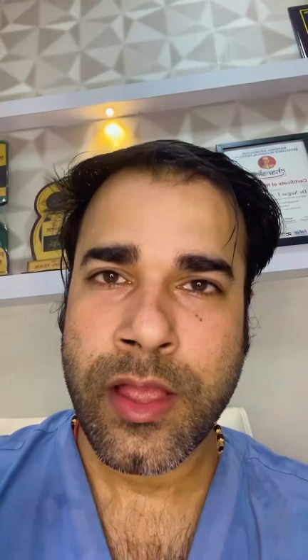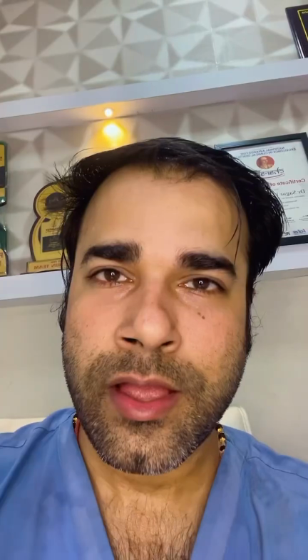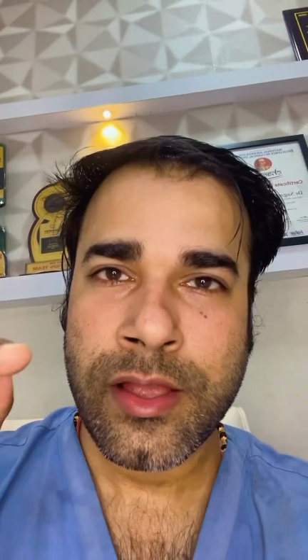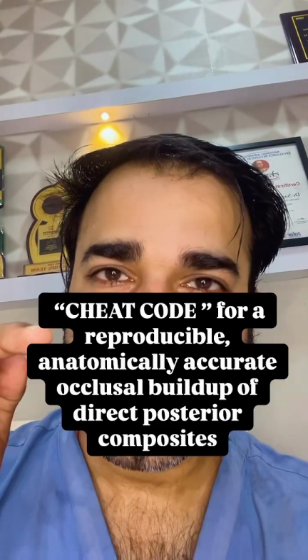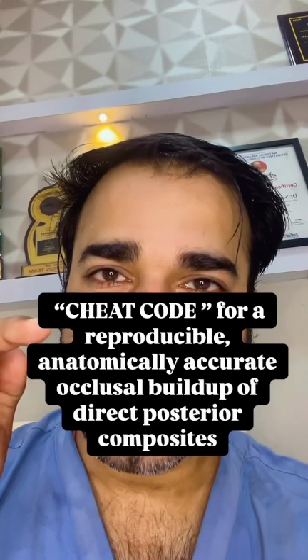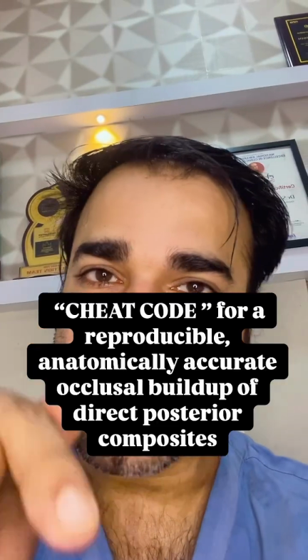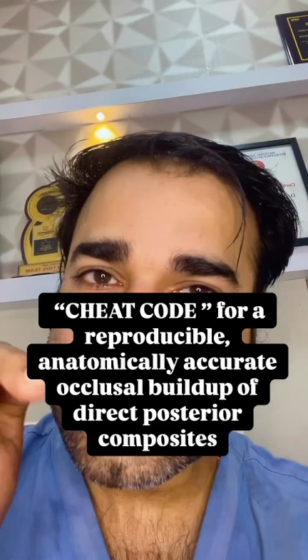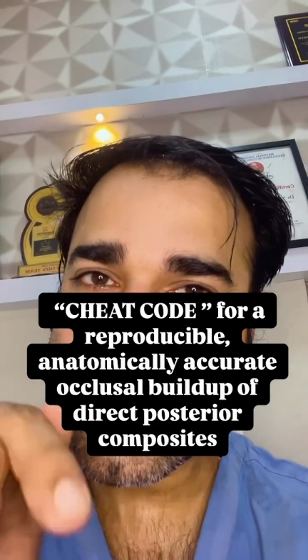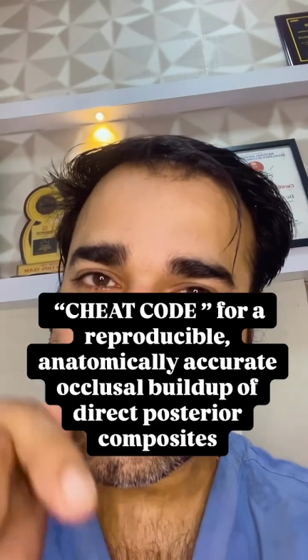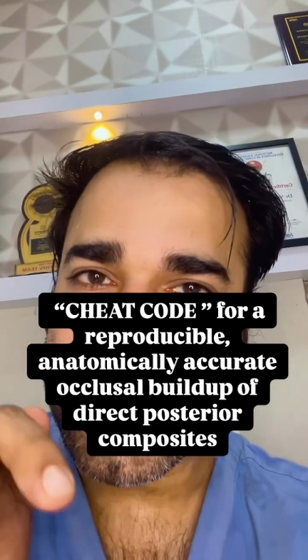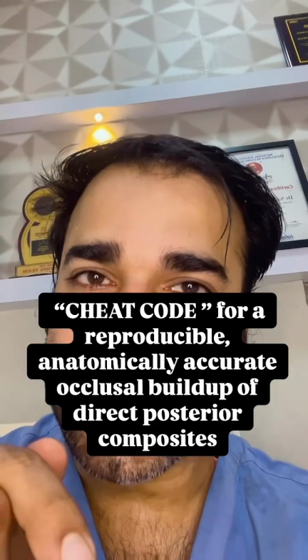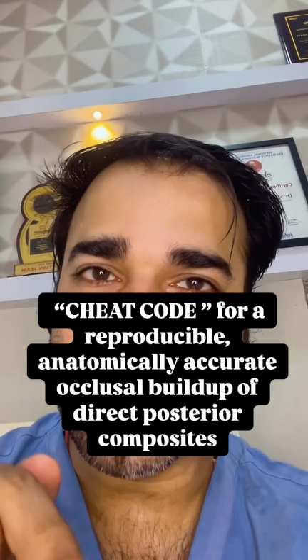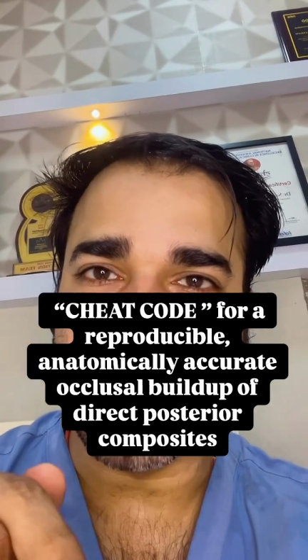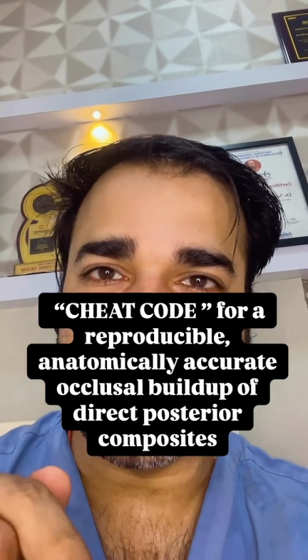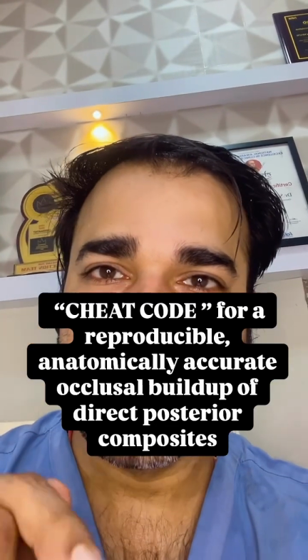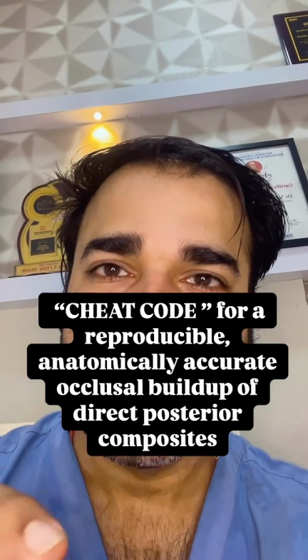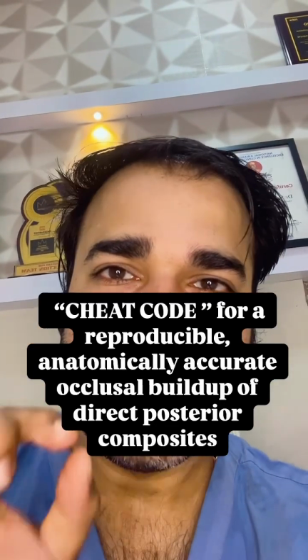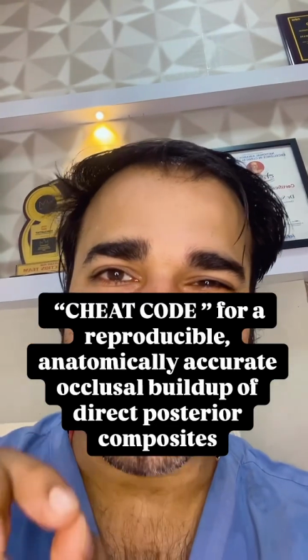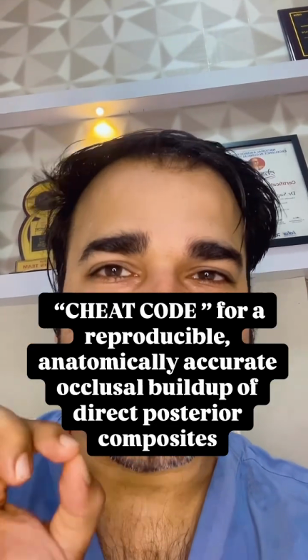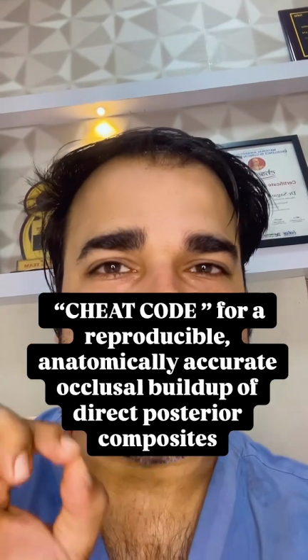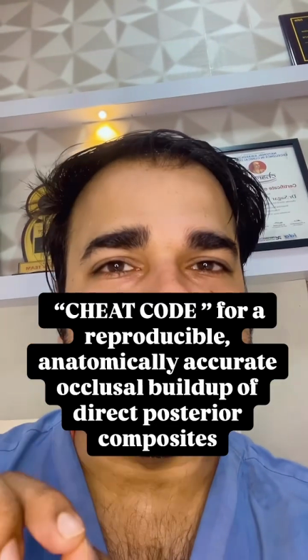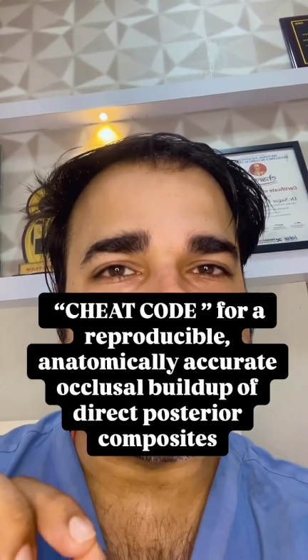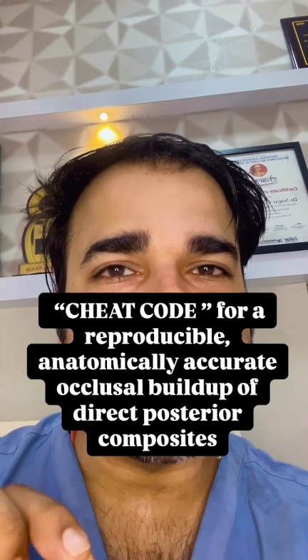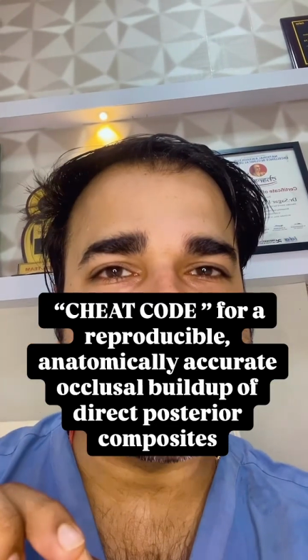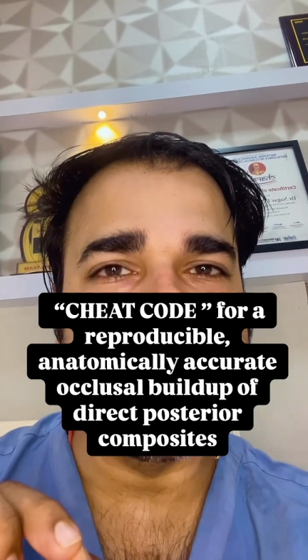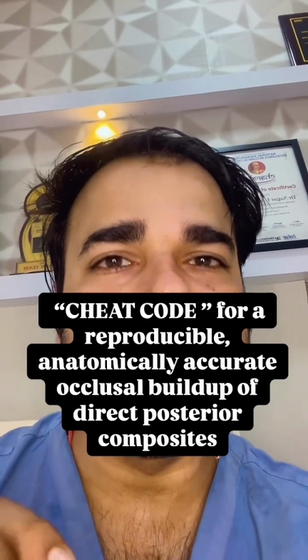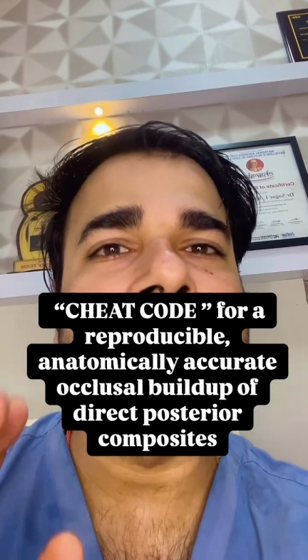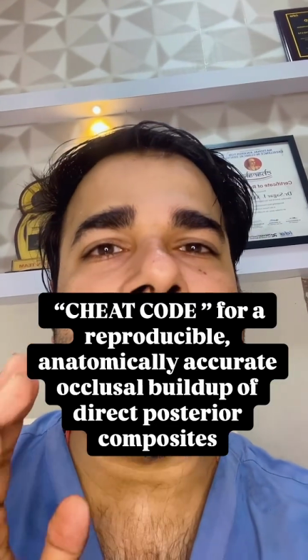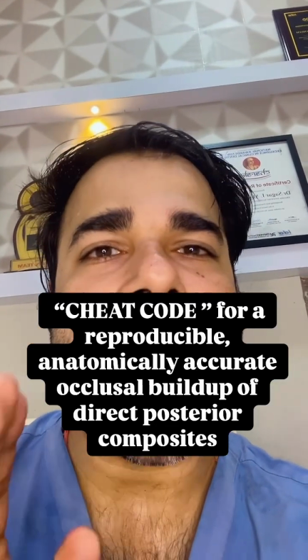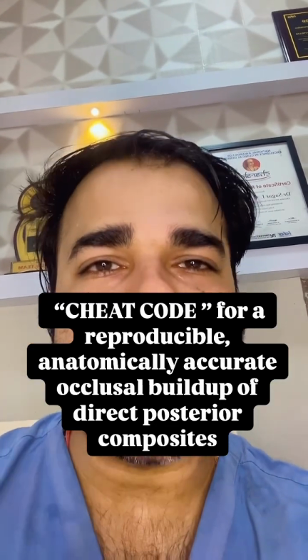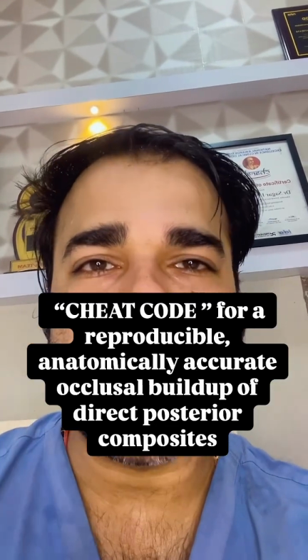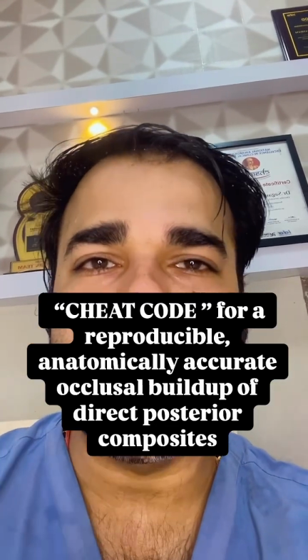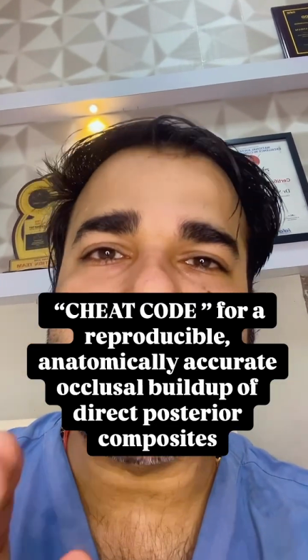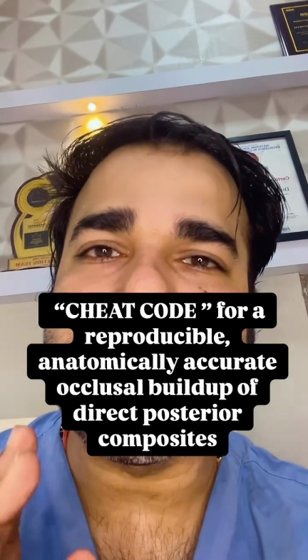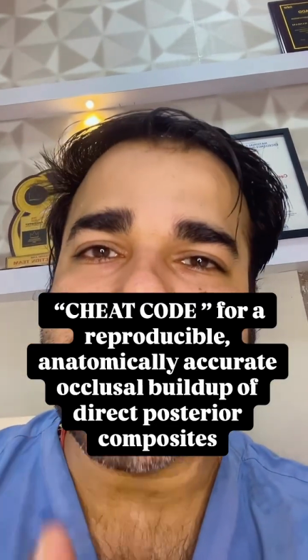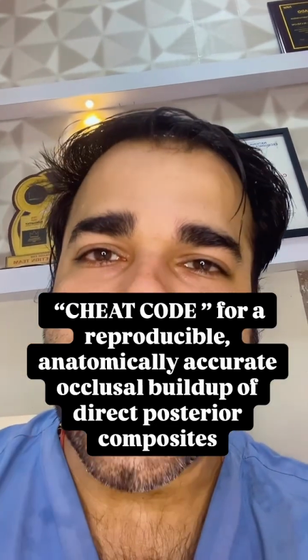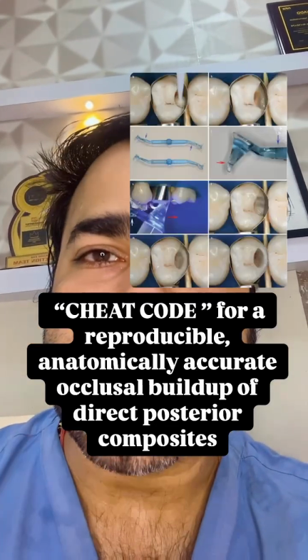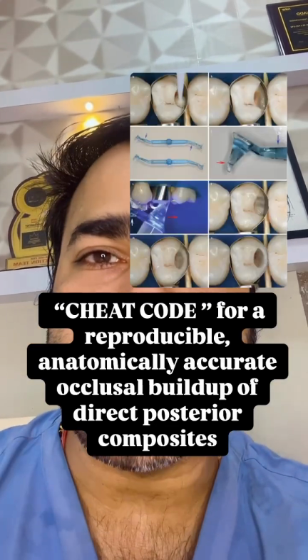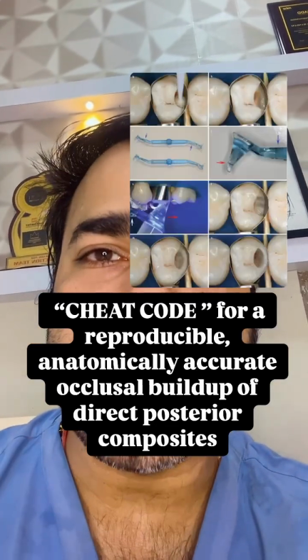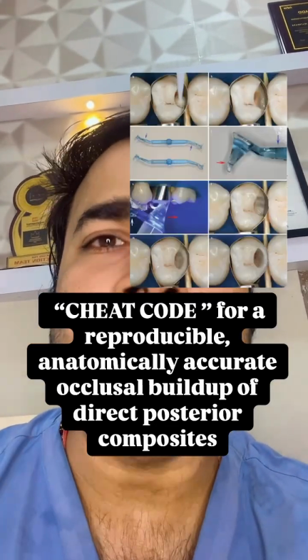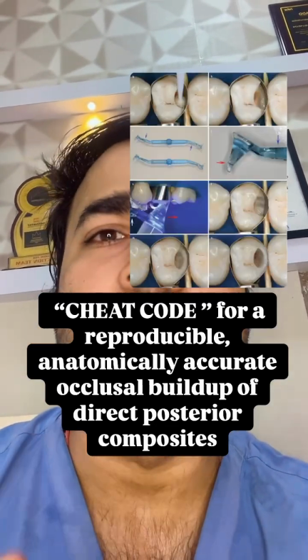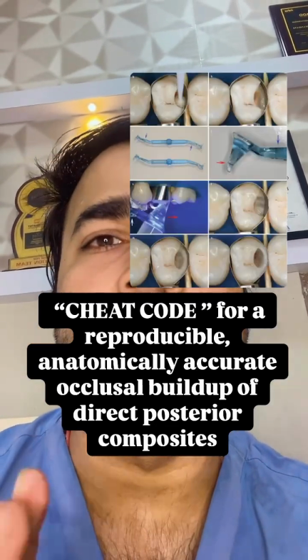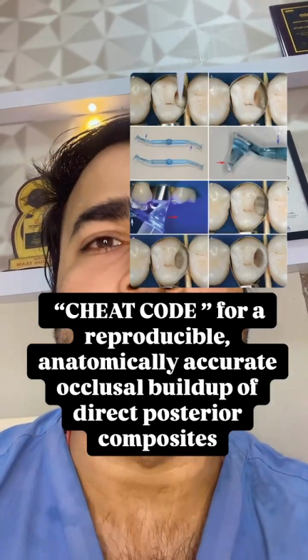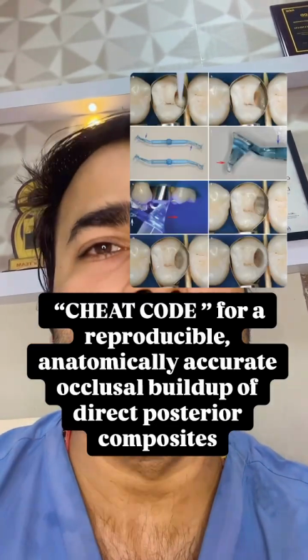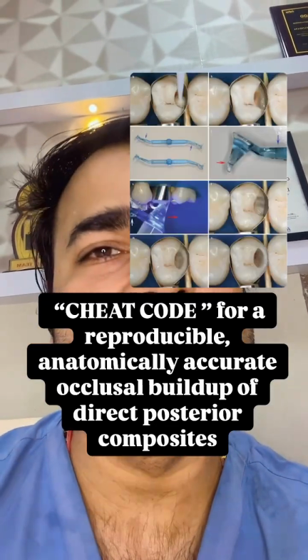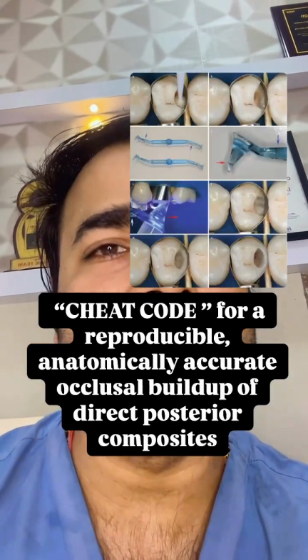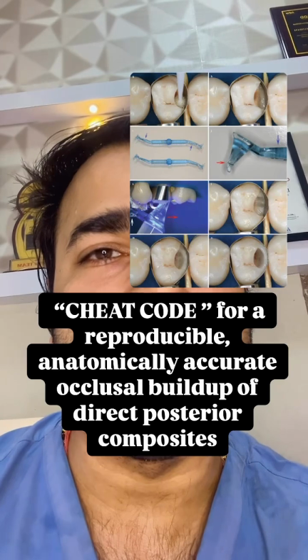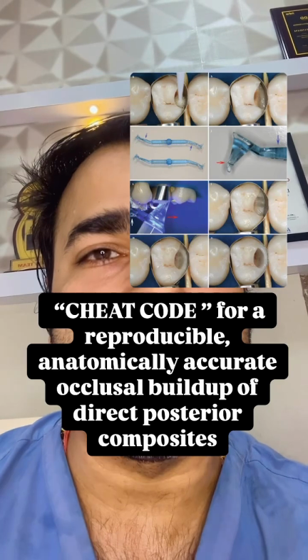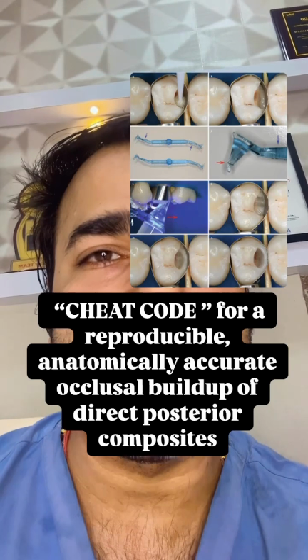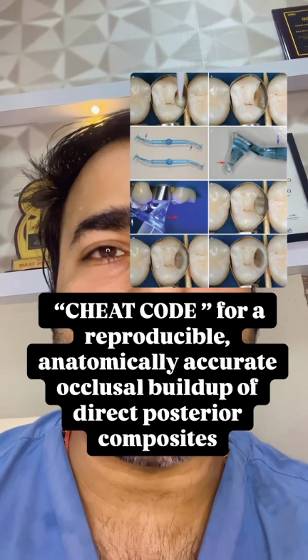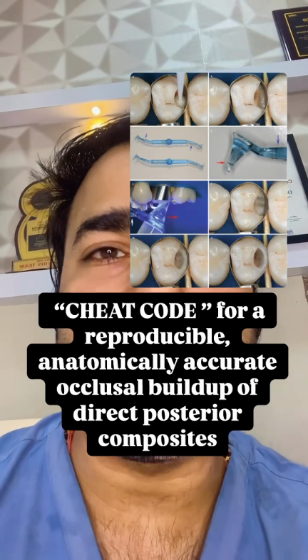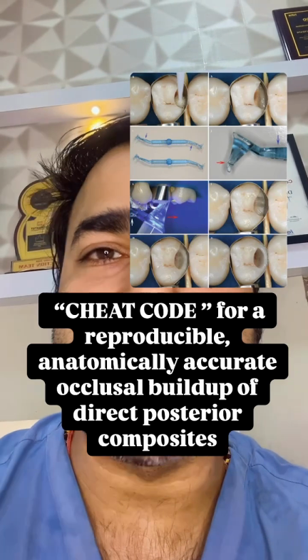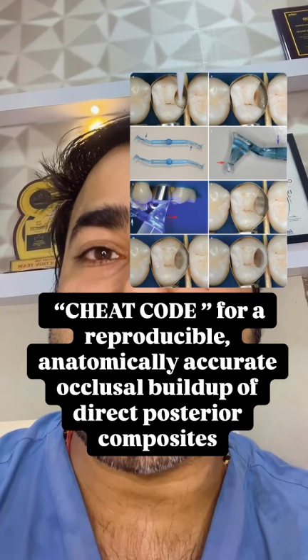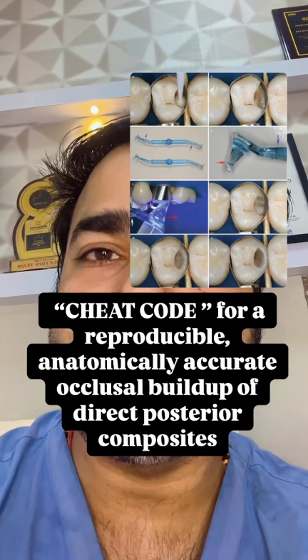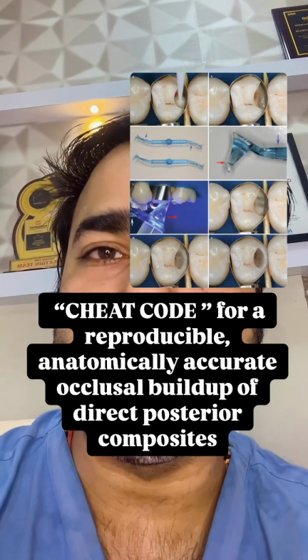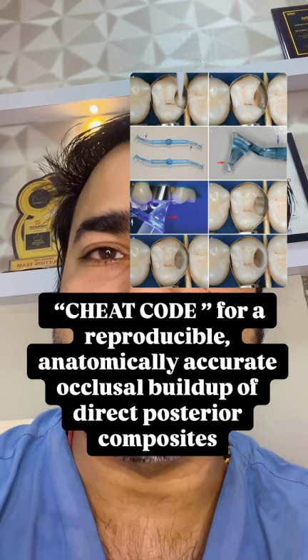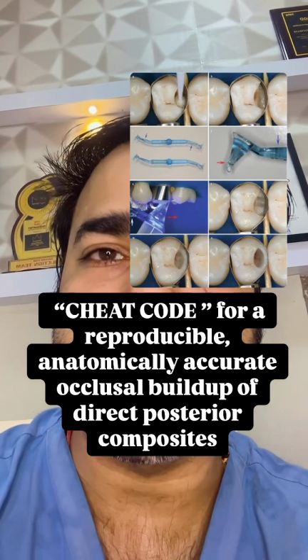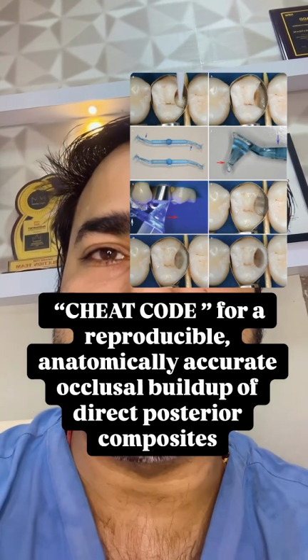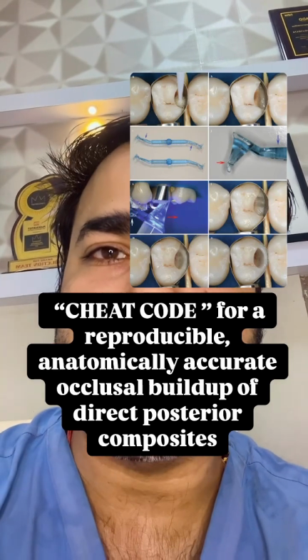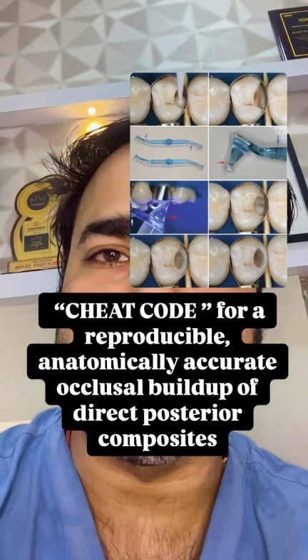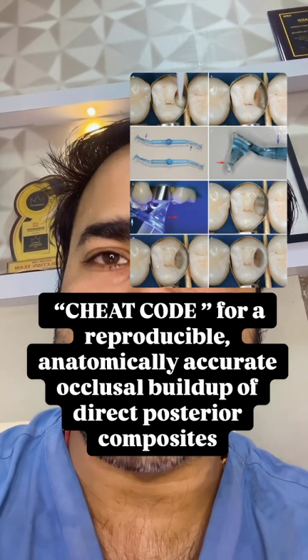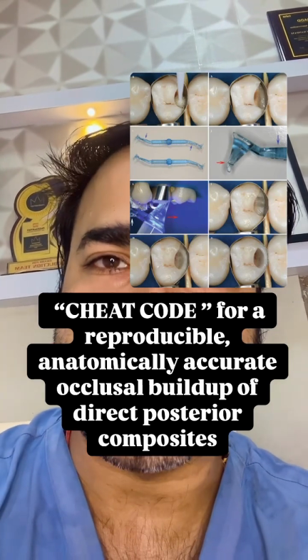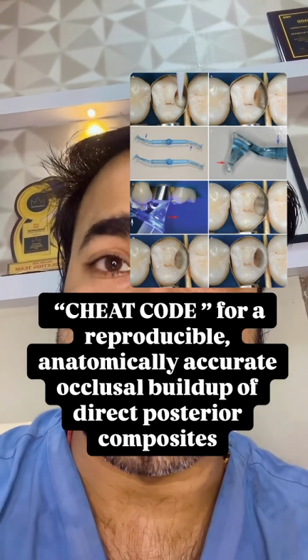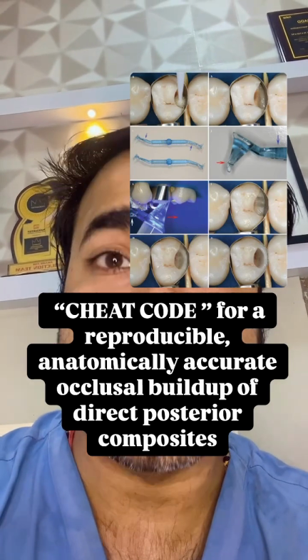Here's your cheat code for a reproducible, anatomically accurate occlusal buildup of direct posterior composites.